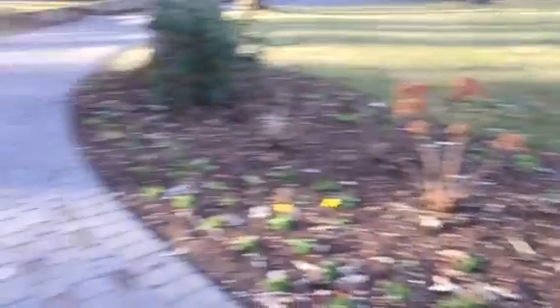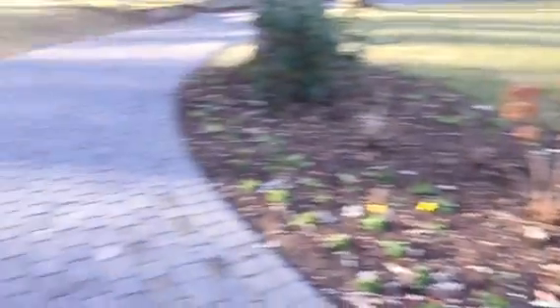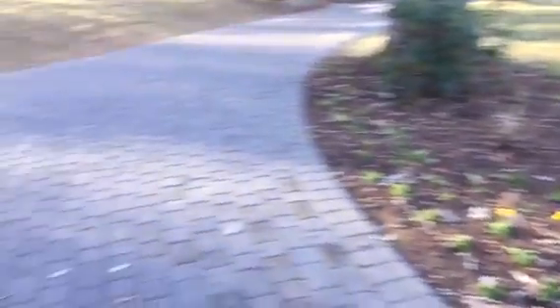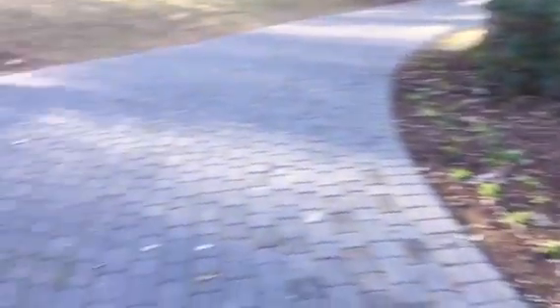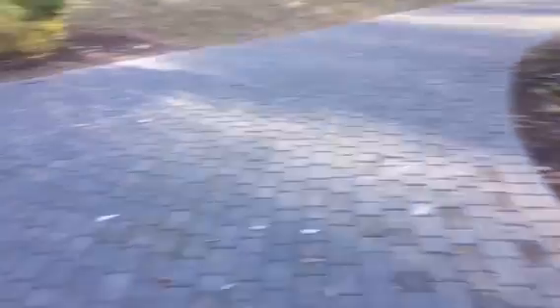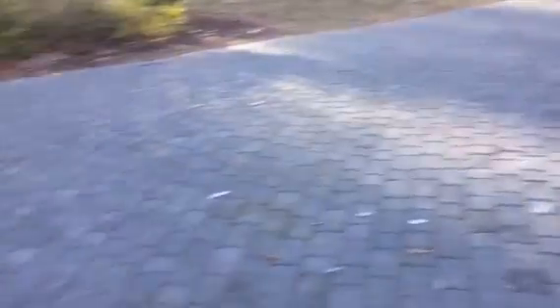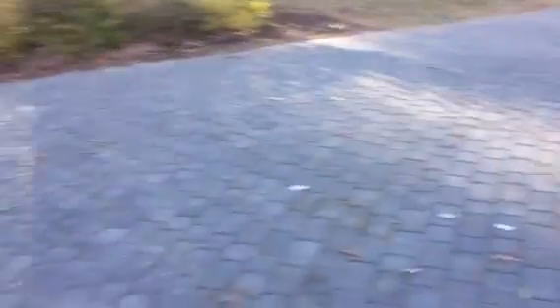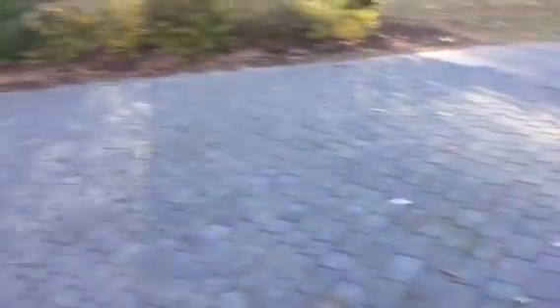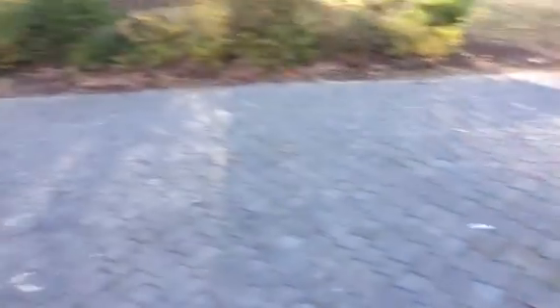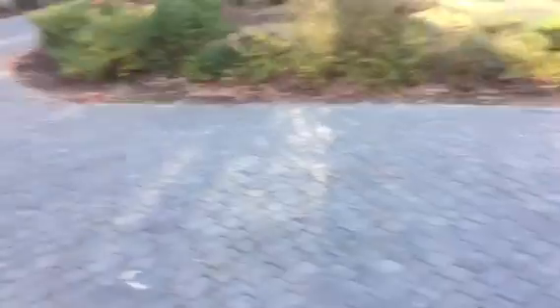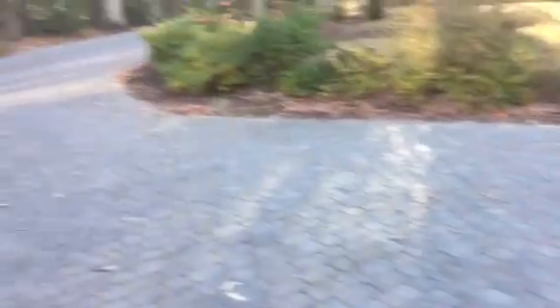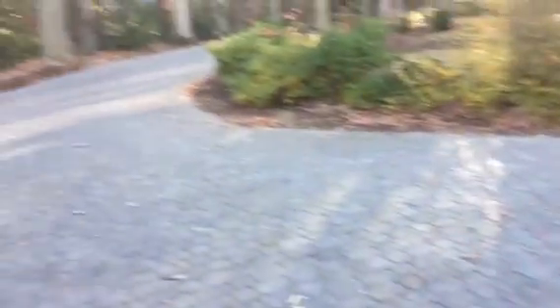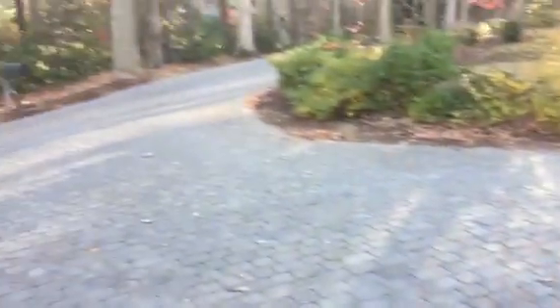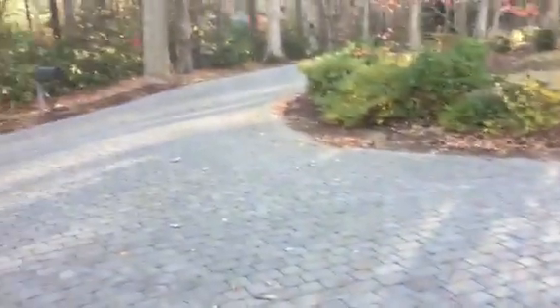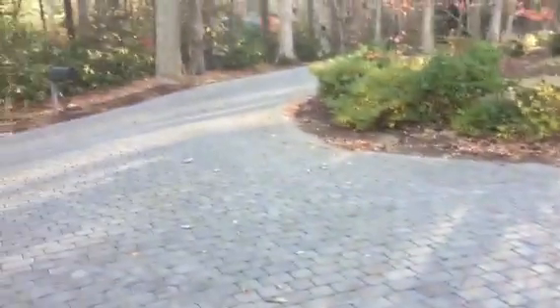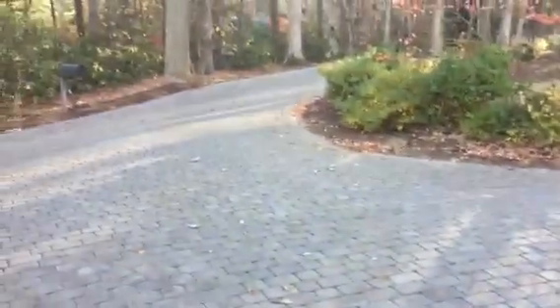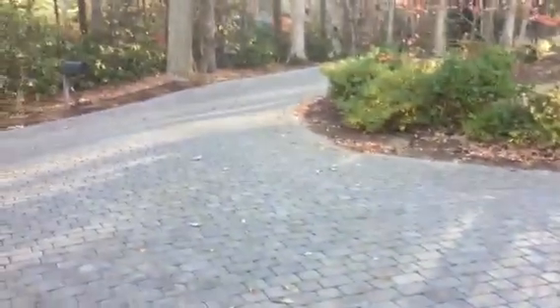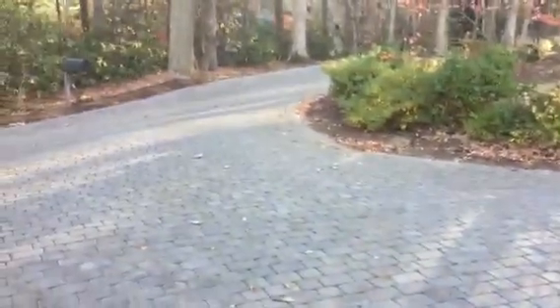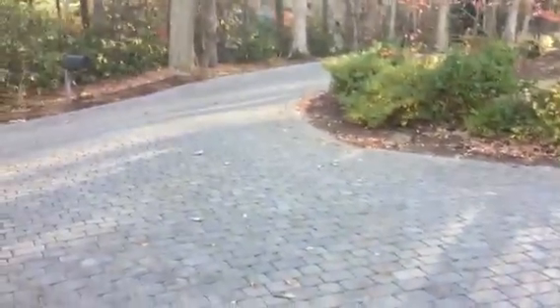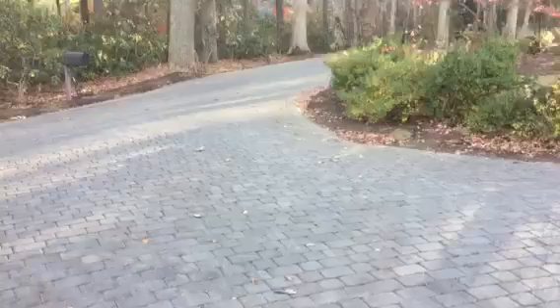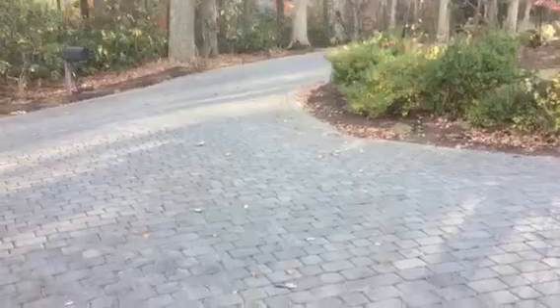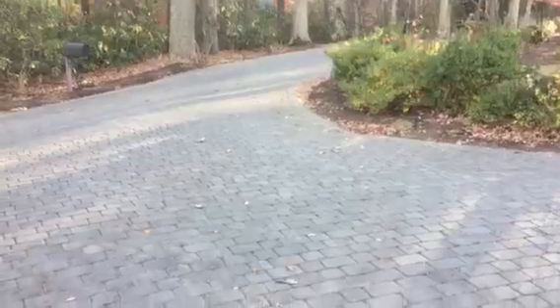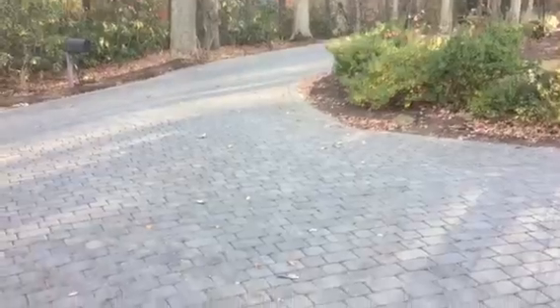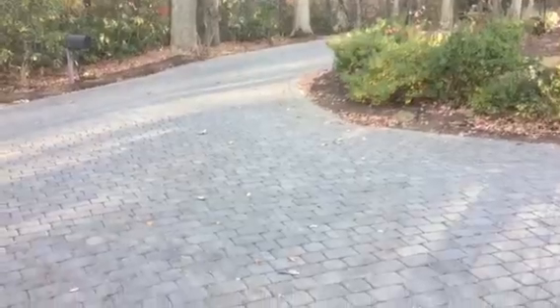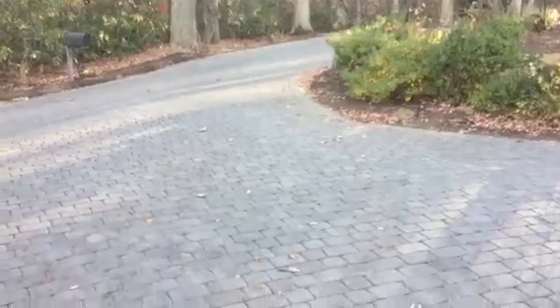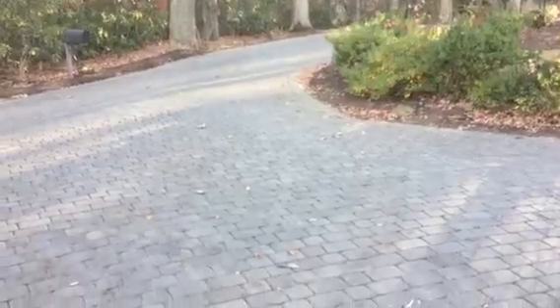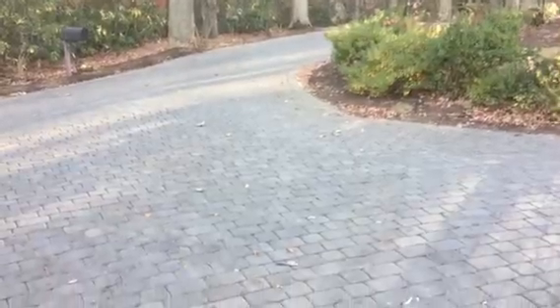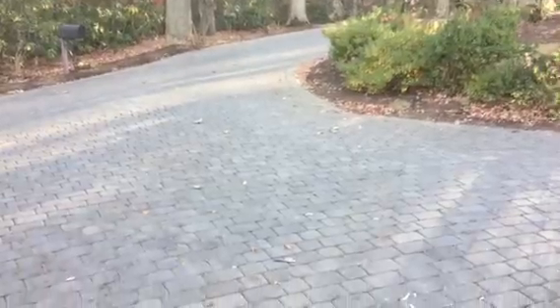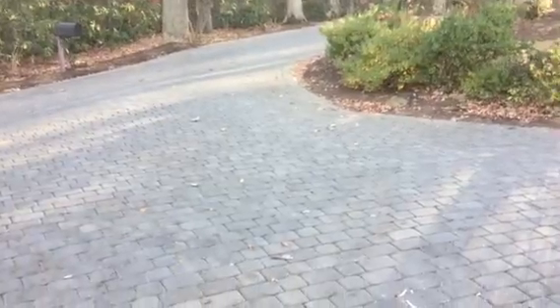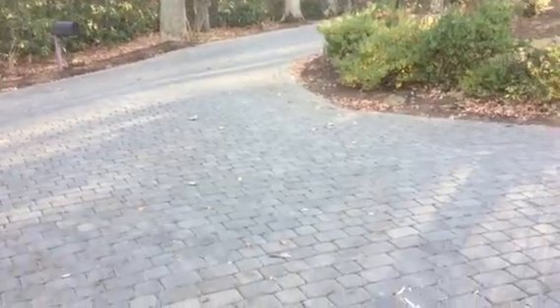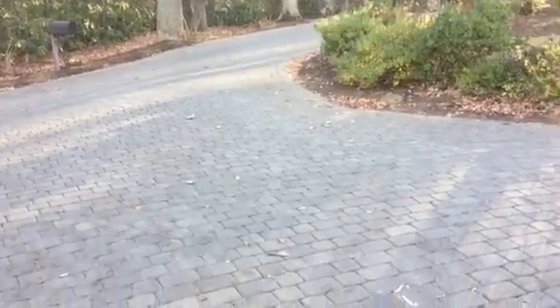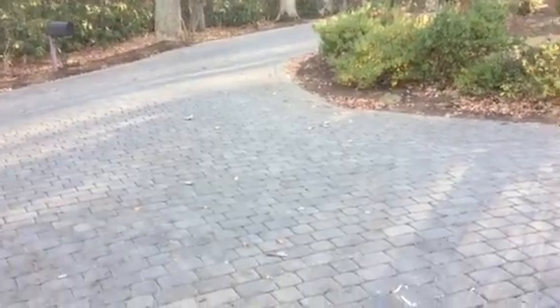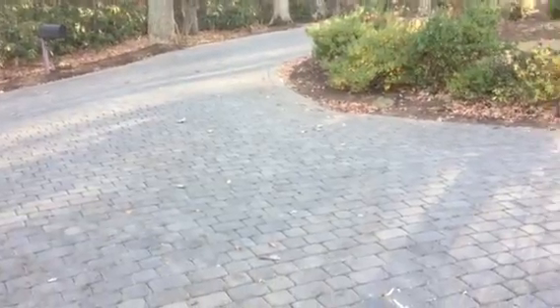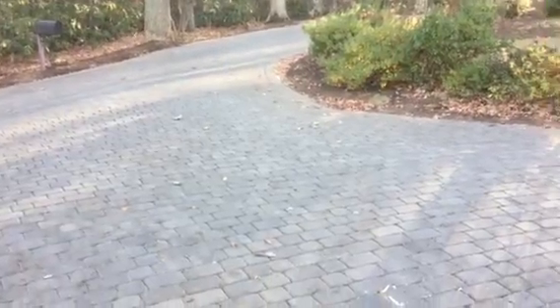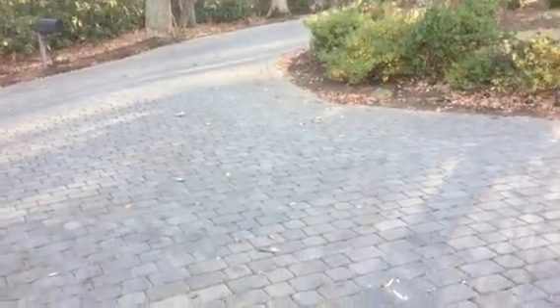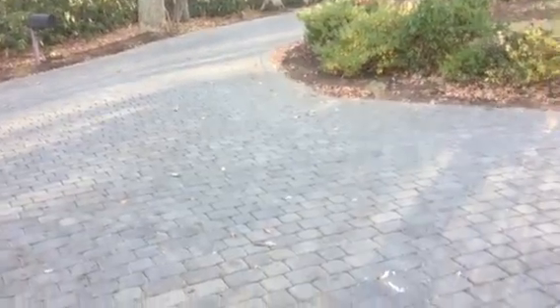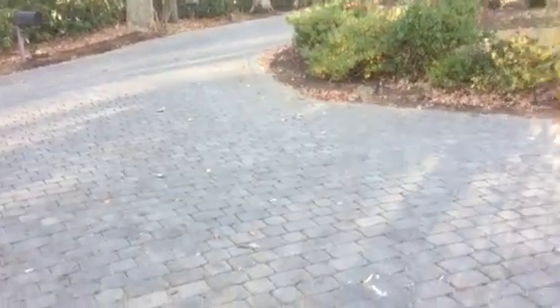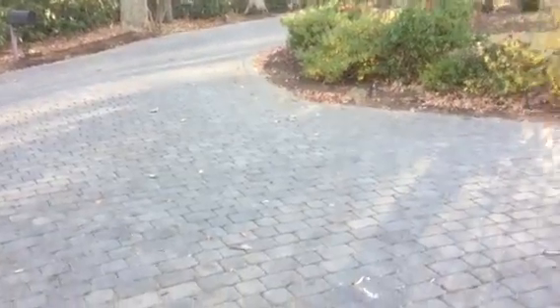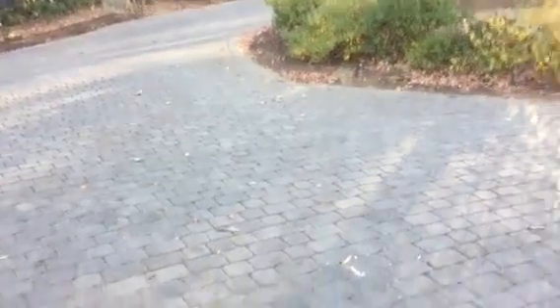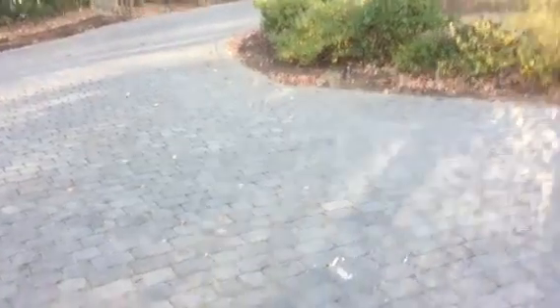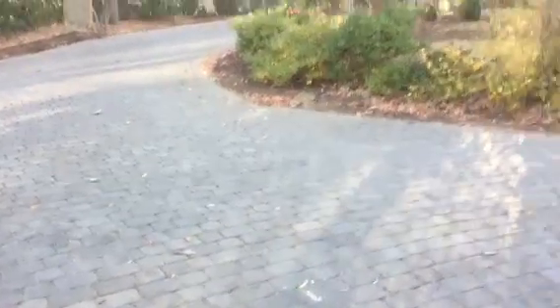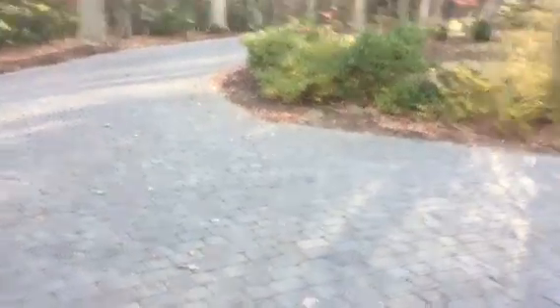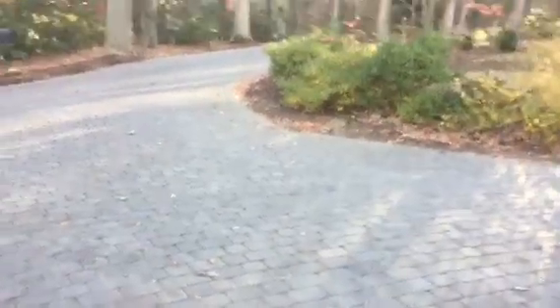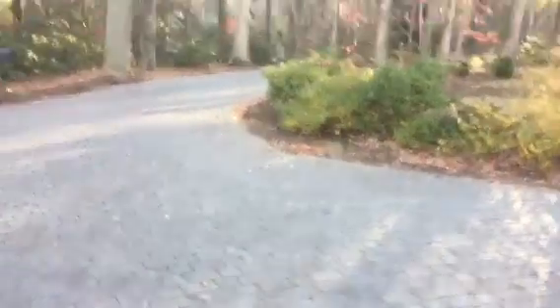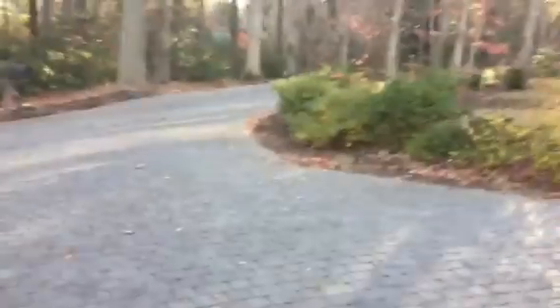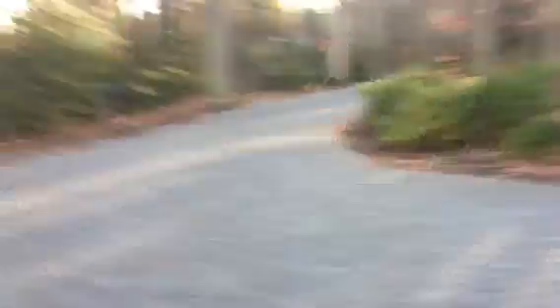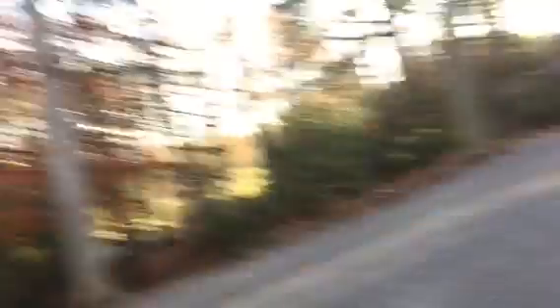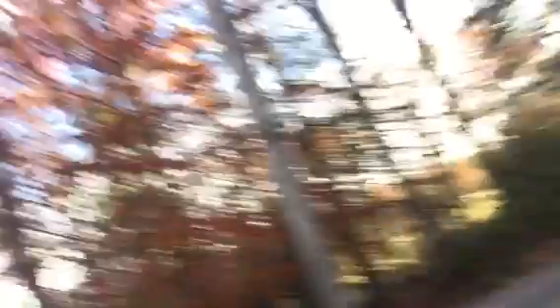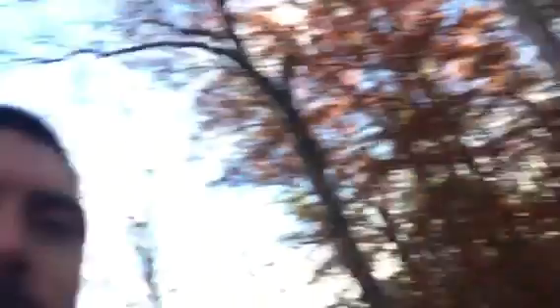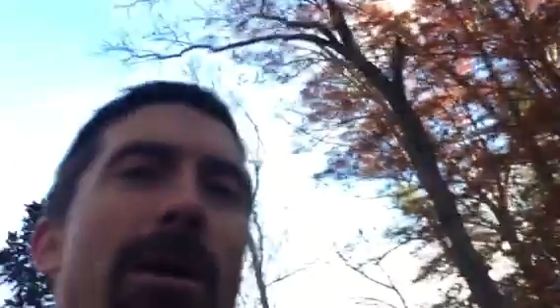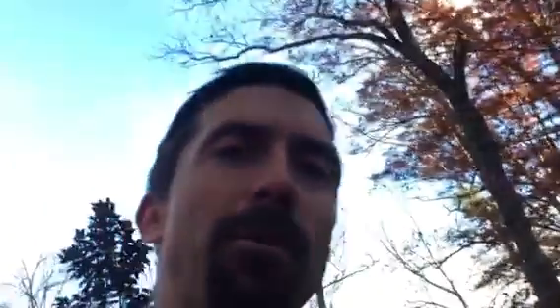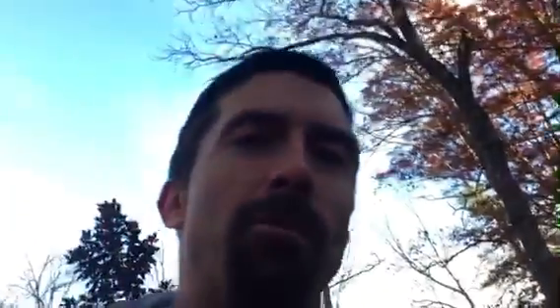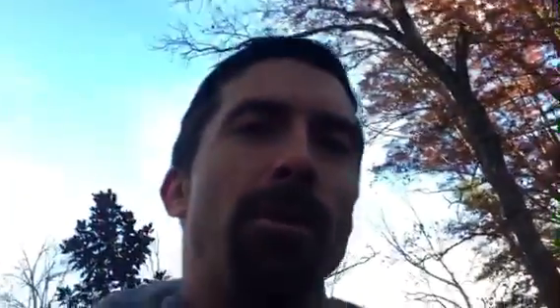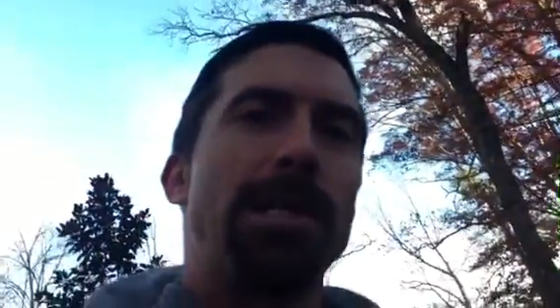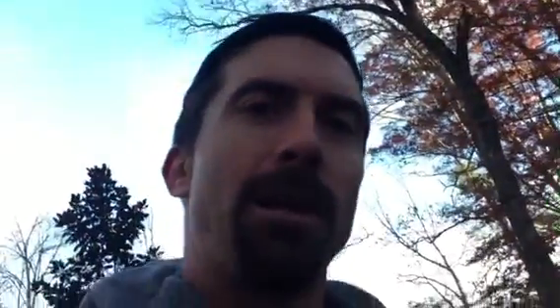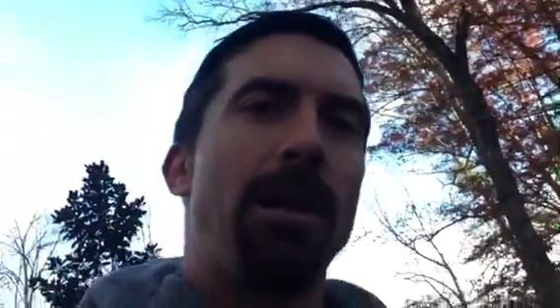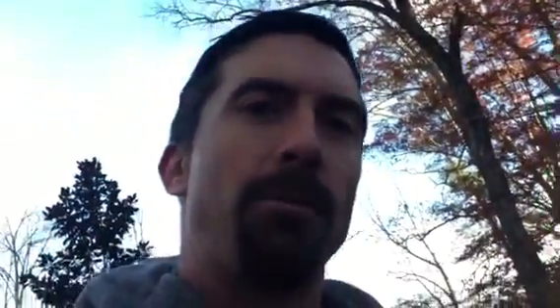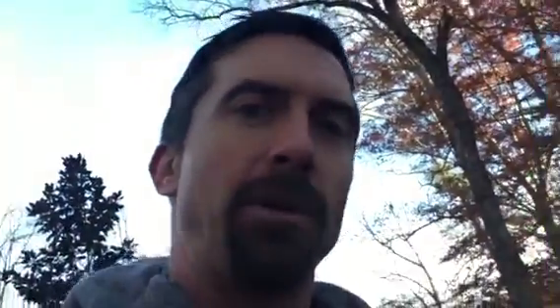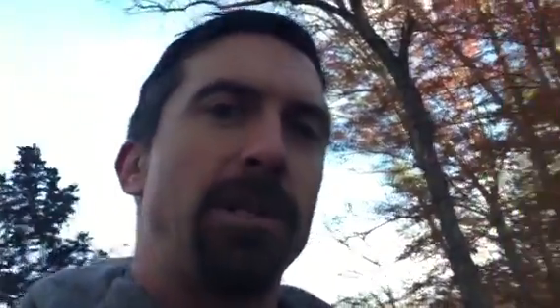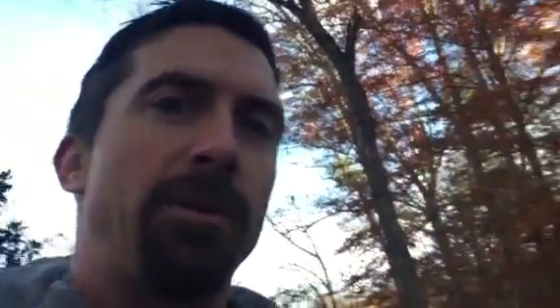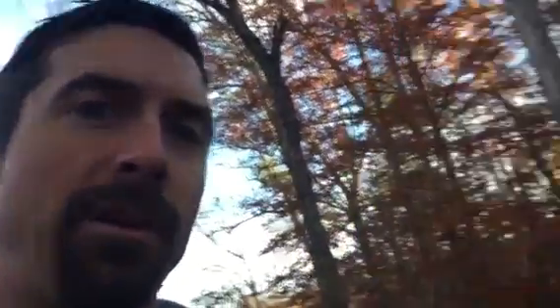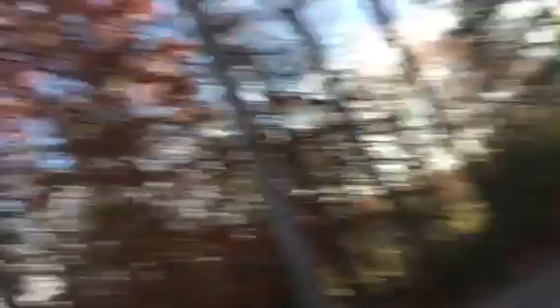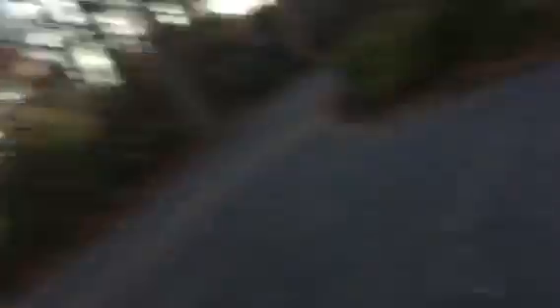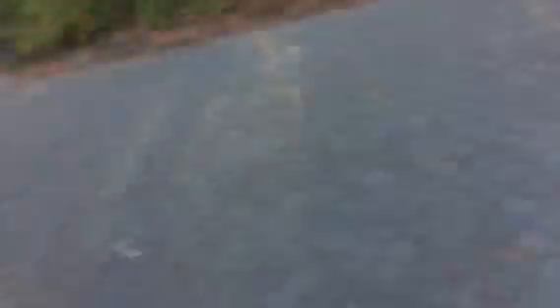I'm not even sure that cranes are allowed in here because of this driveway being so nice. Thanks for having me over — Royce Clay, Royce's Tree Service.